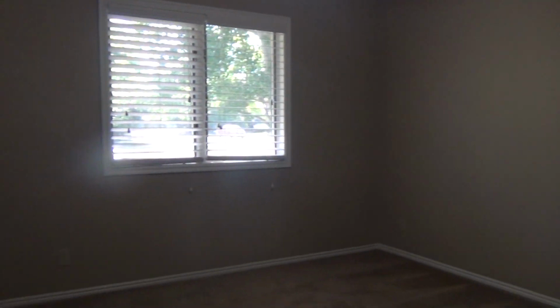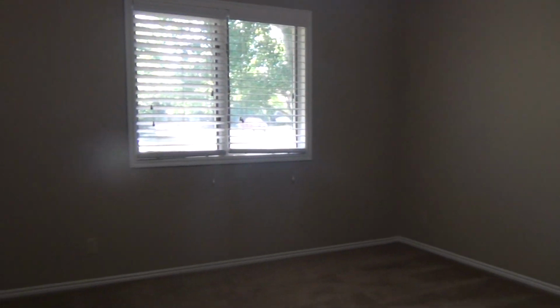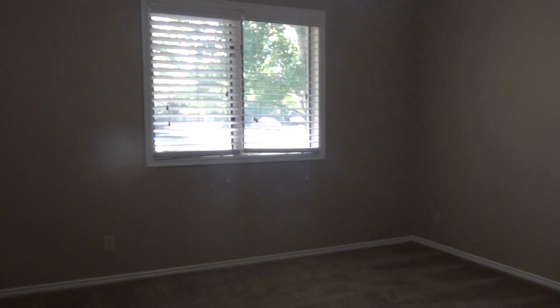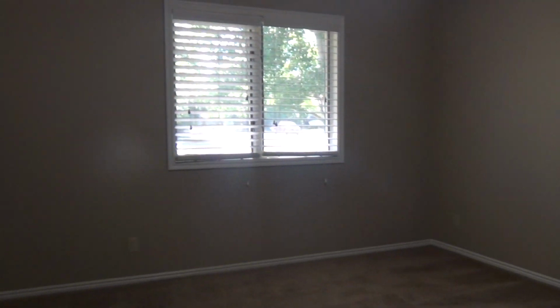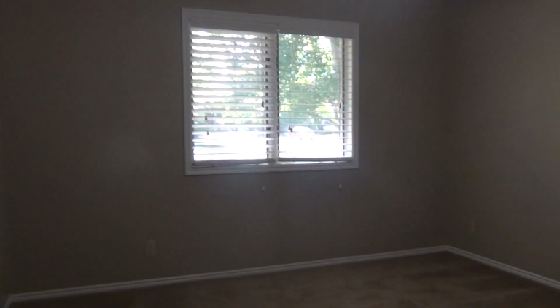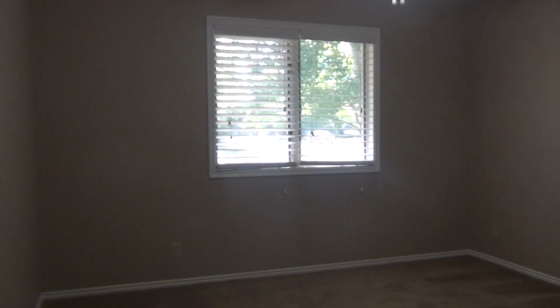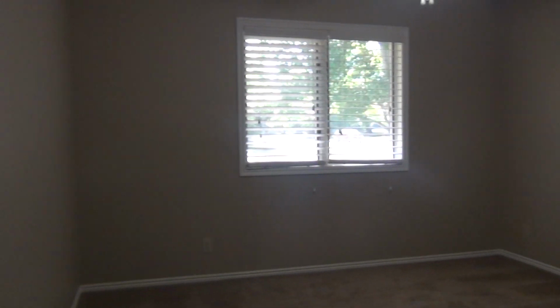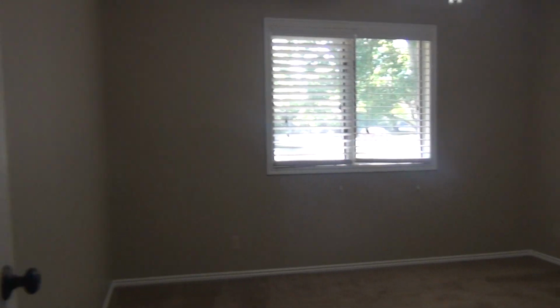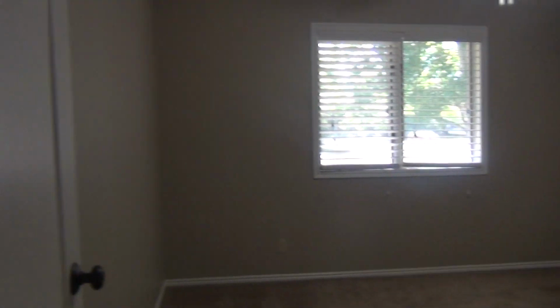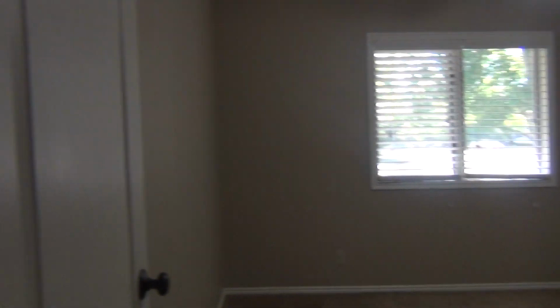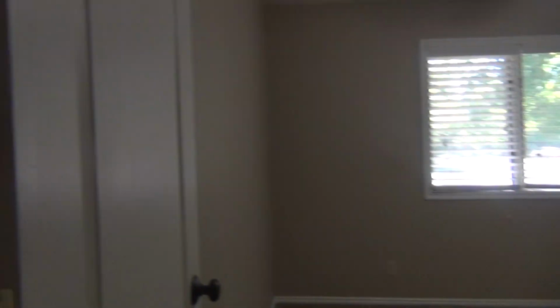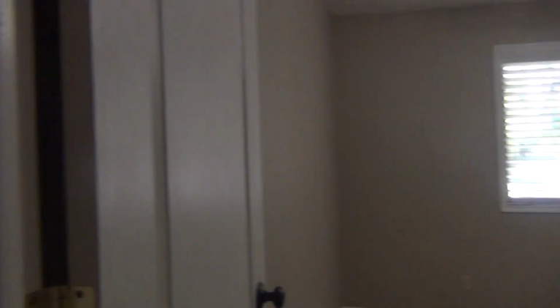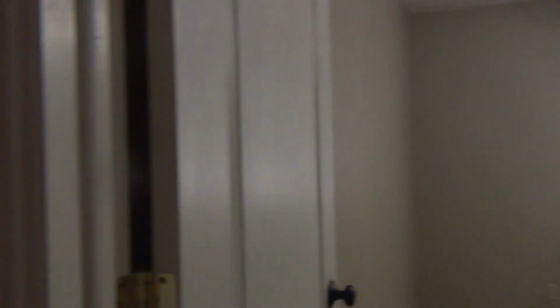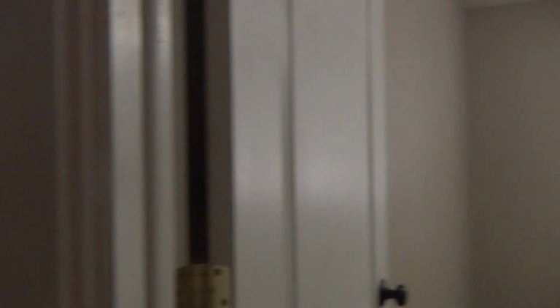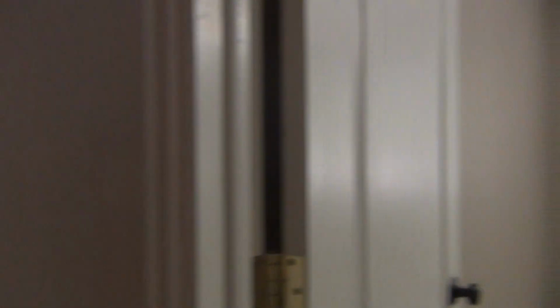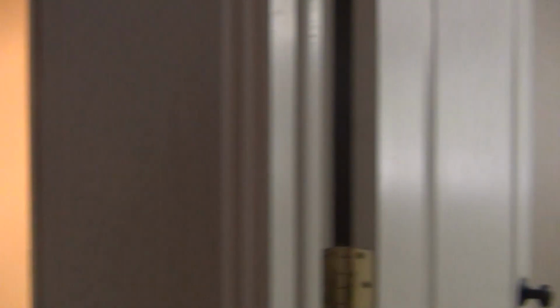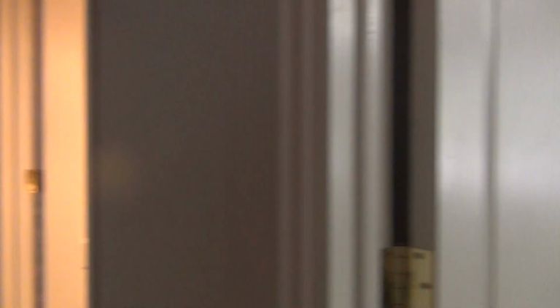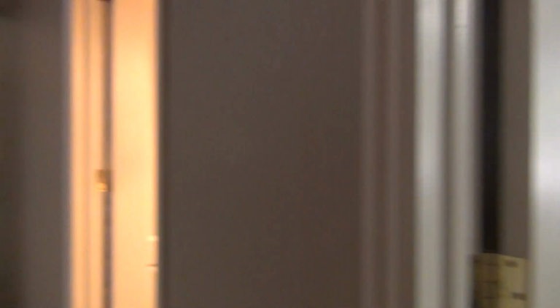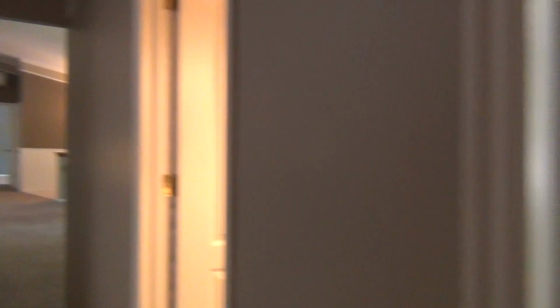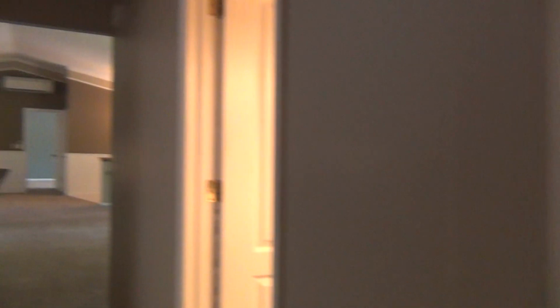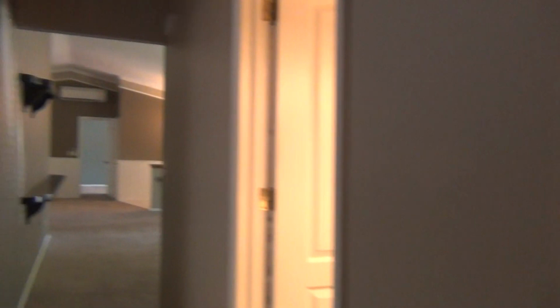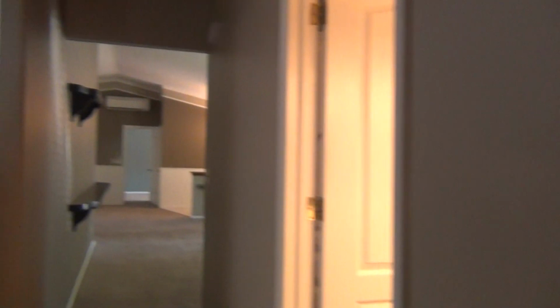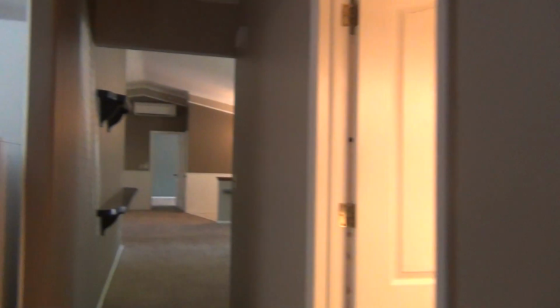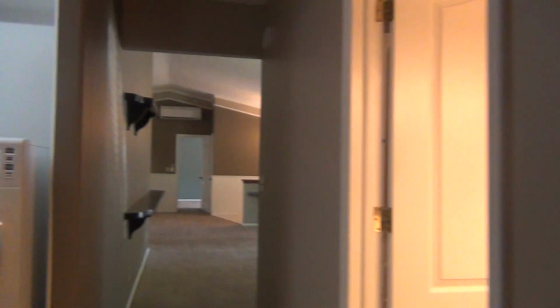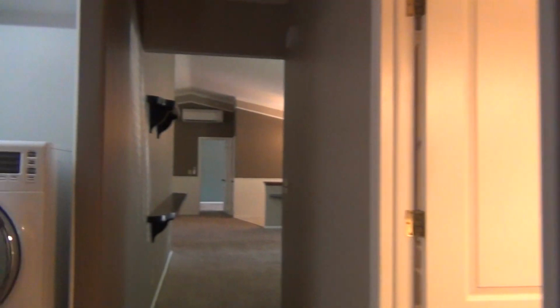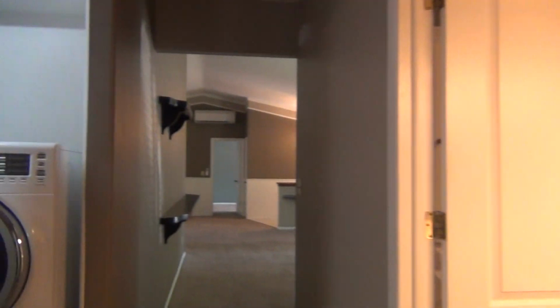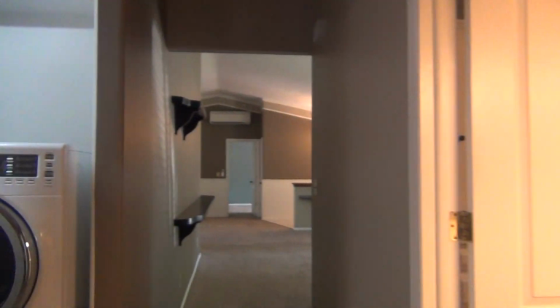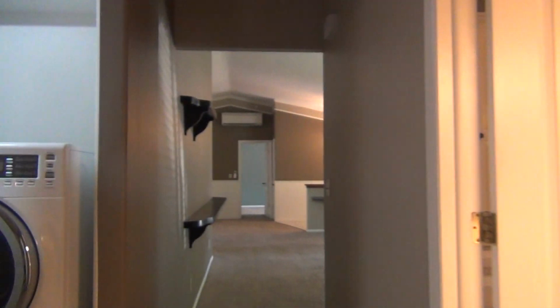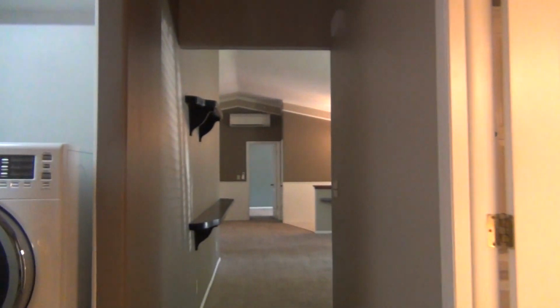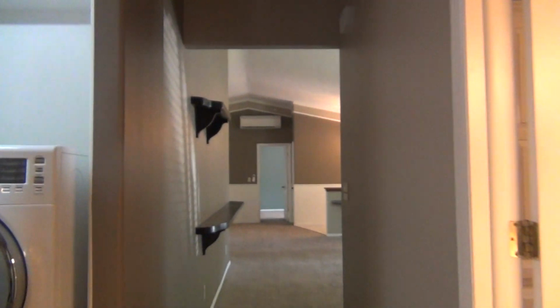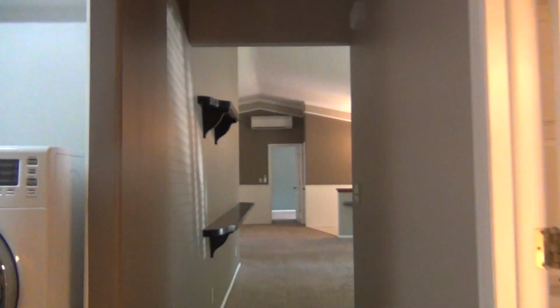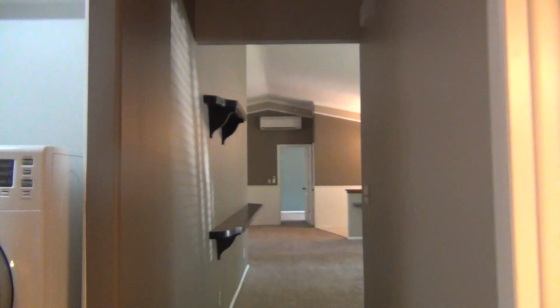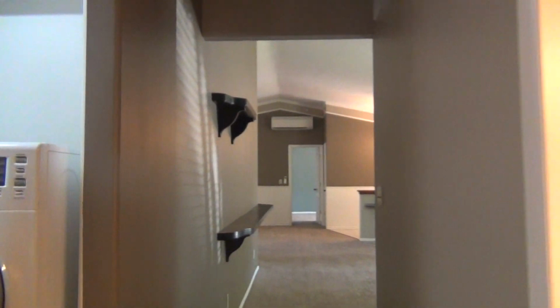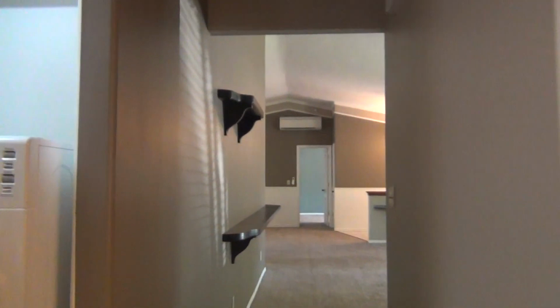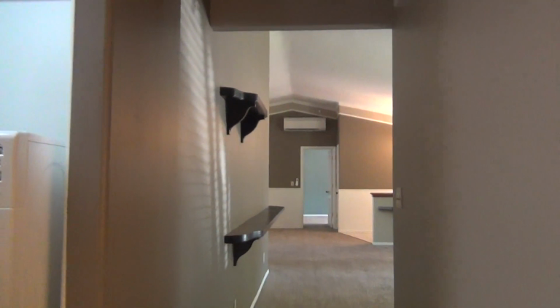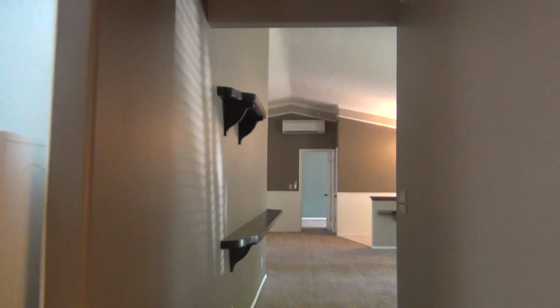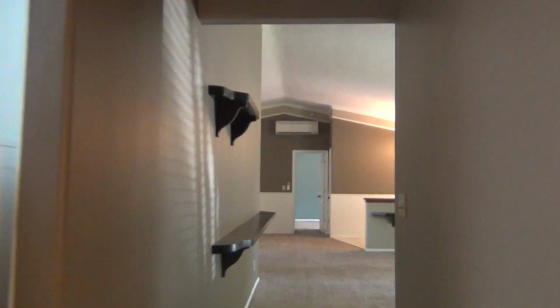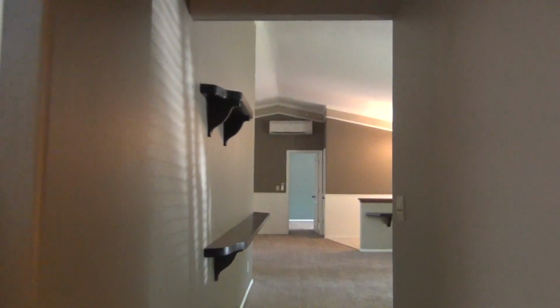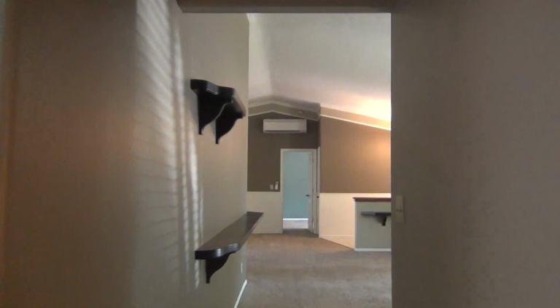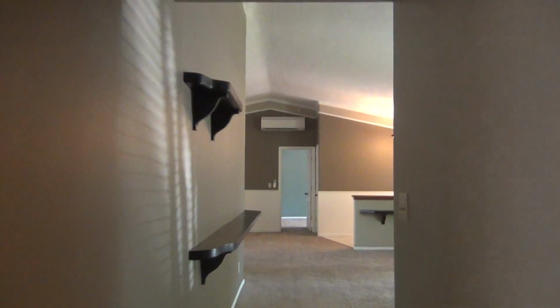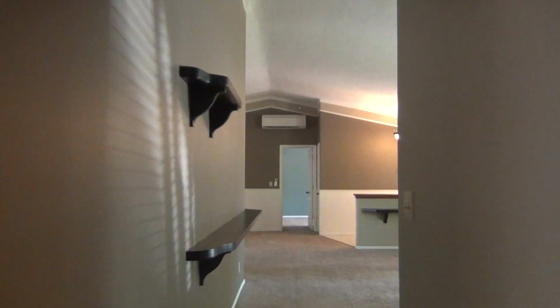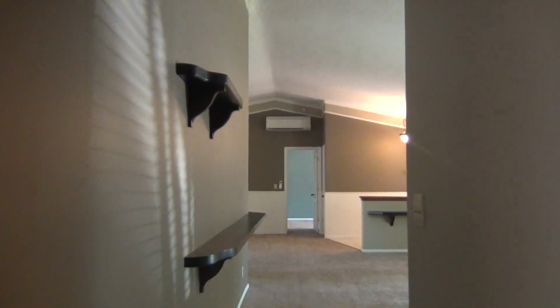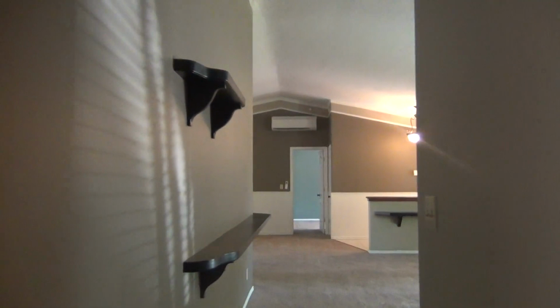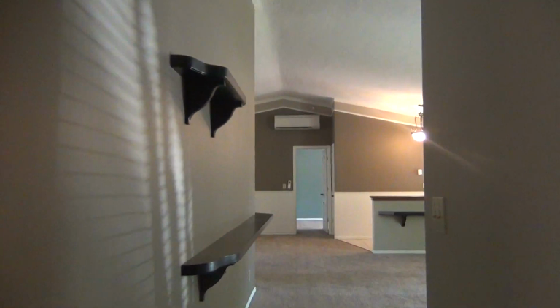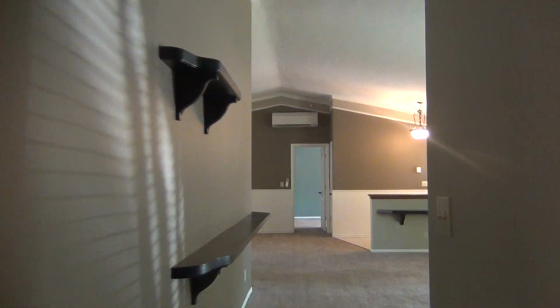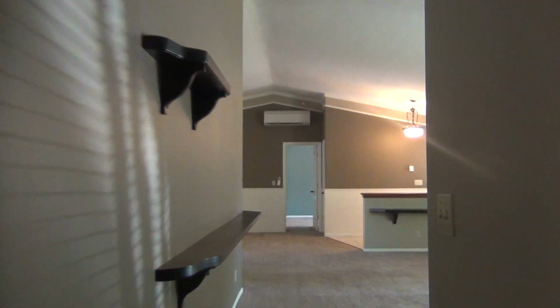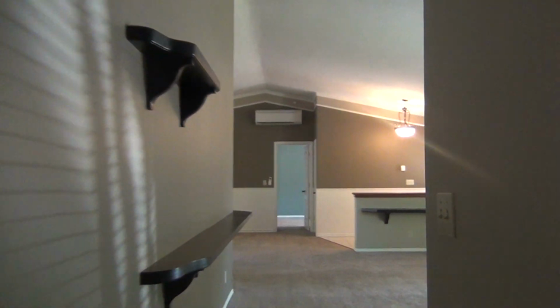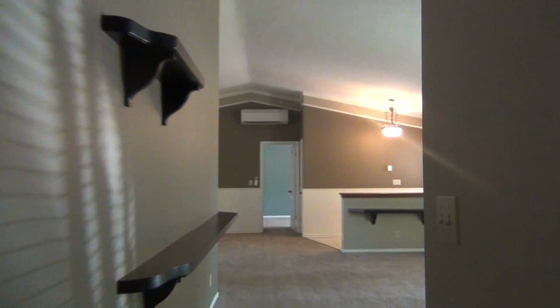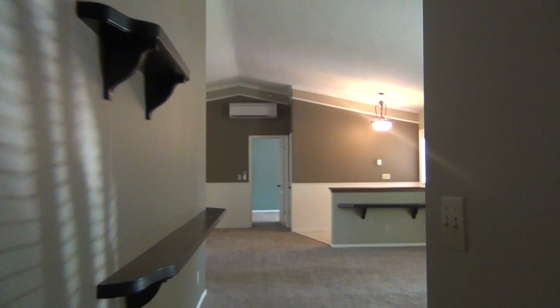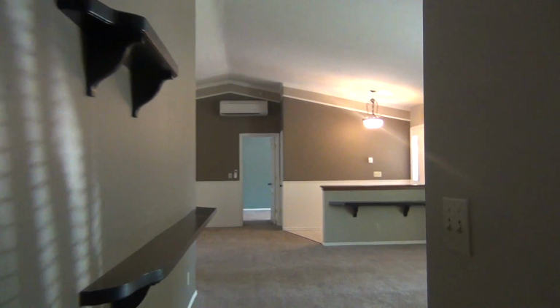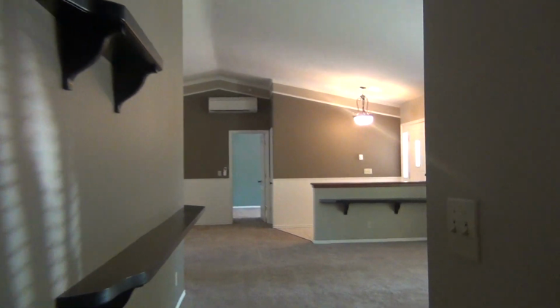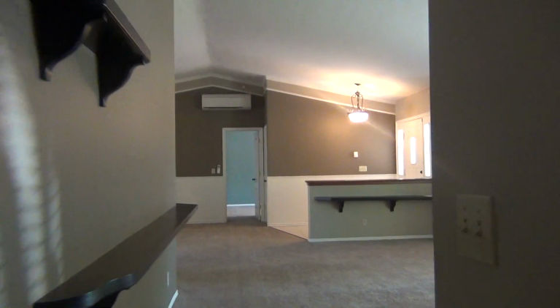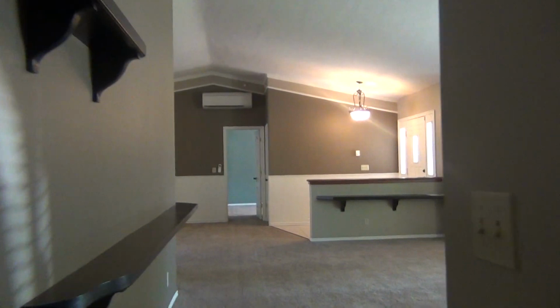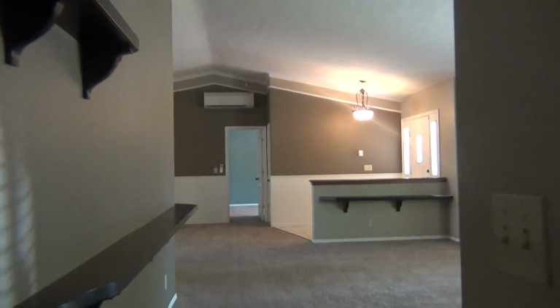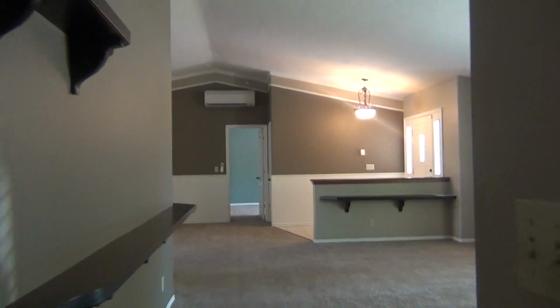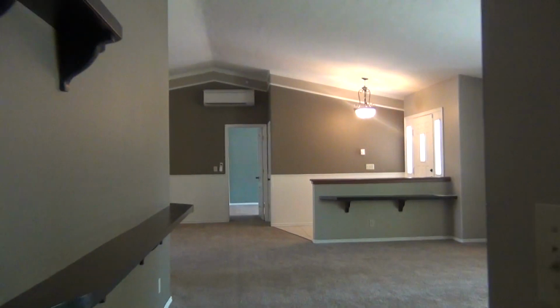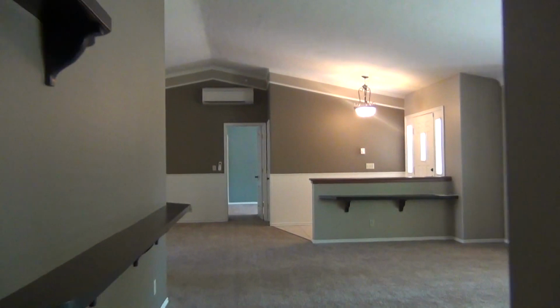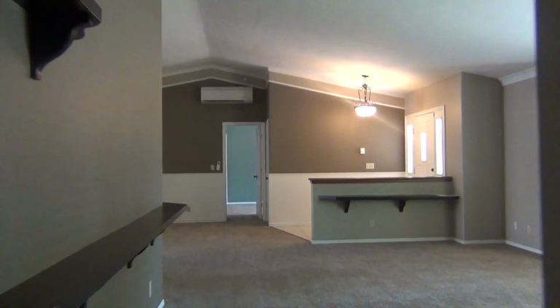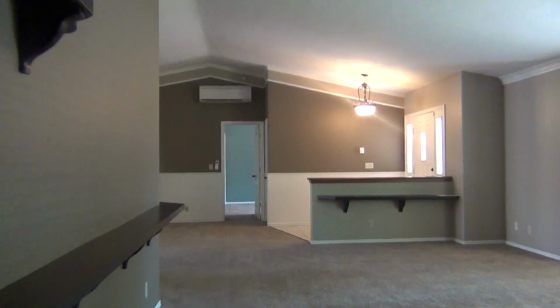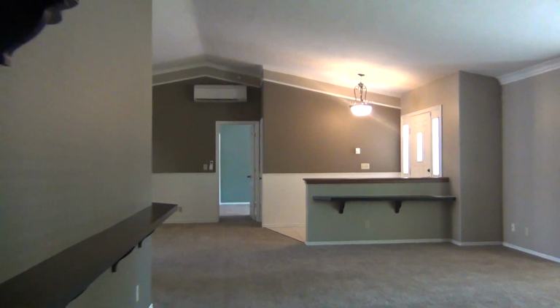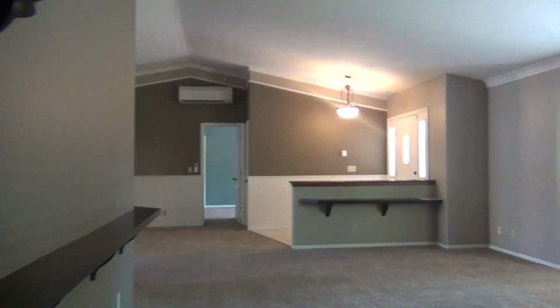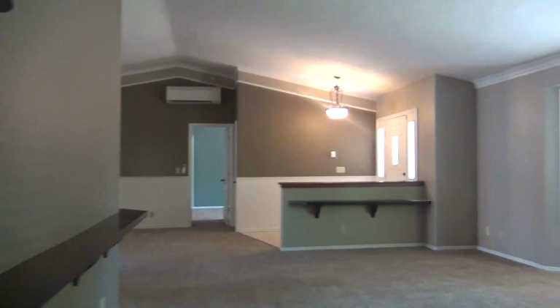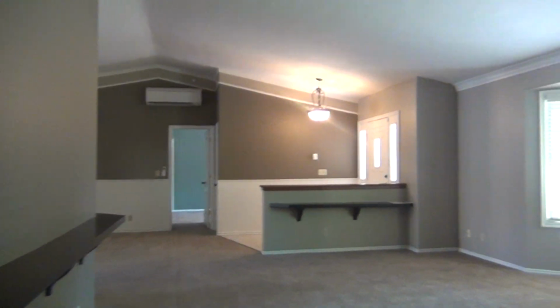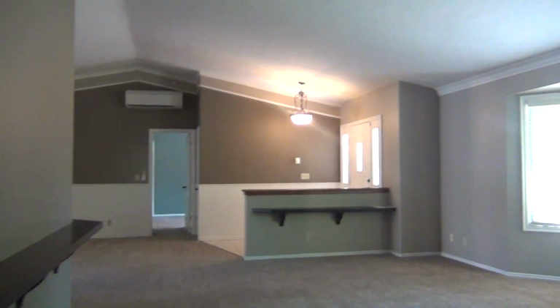That concludes our tour. Thank you for watching. This is Home River Group. If you have any questions or would like to see the home, give us a call or visit our website at HomeRiverIdahoFalls.com. Thanks.